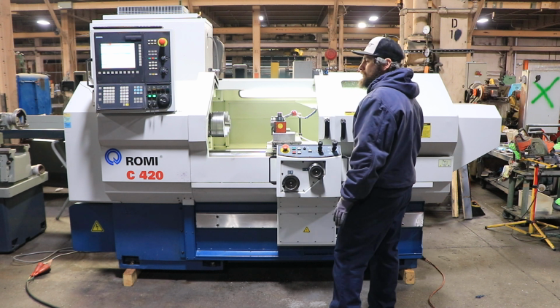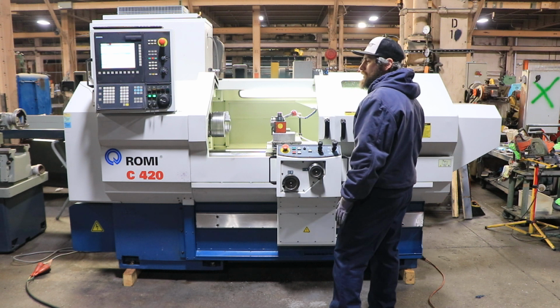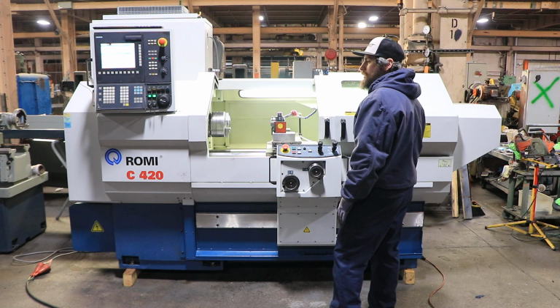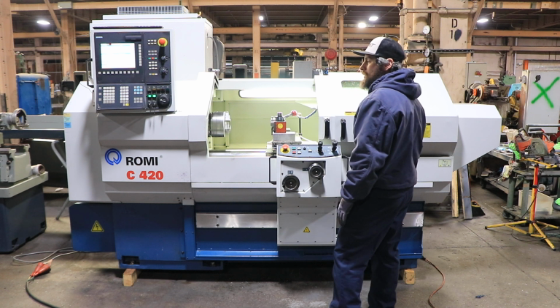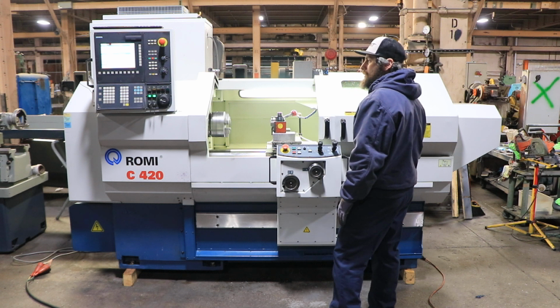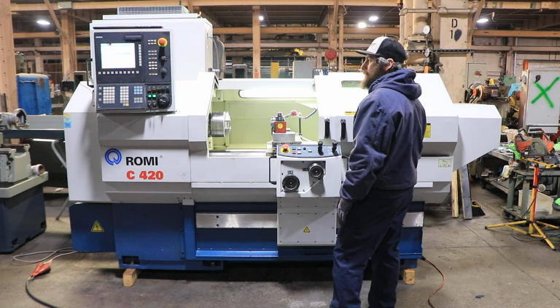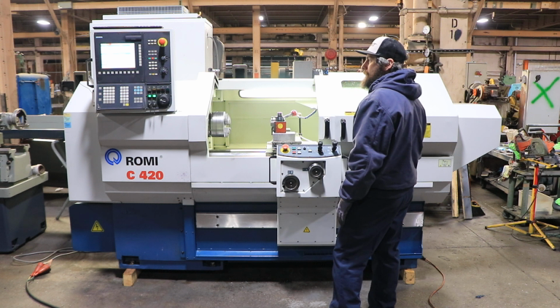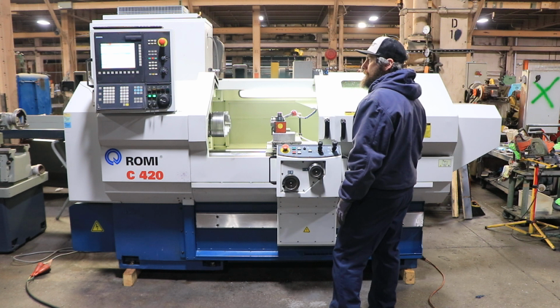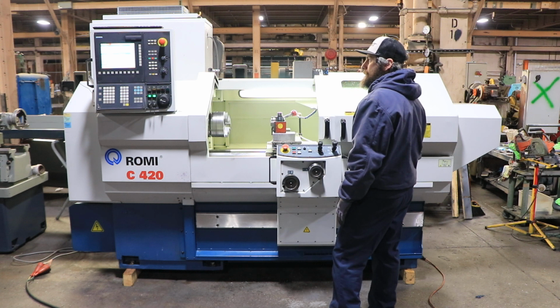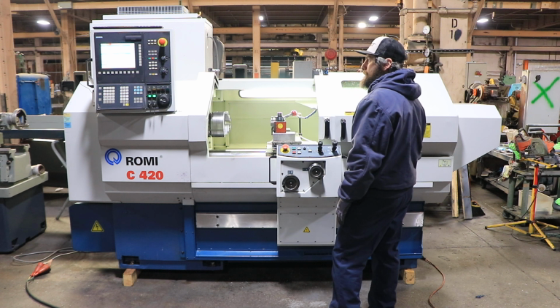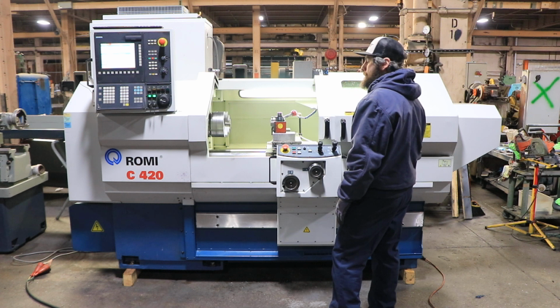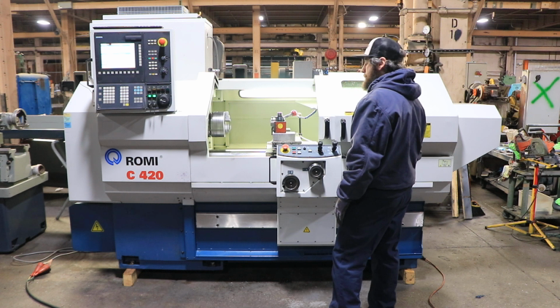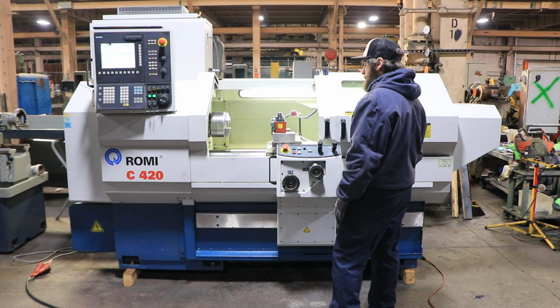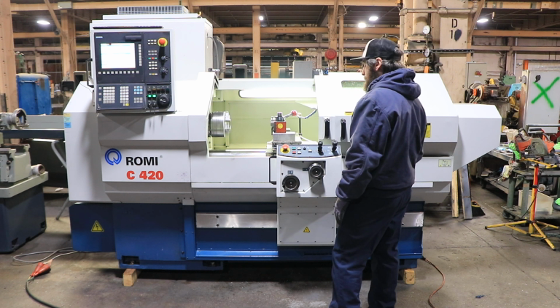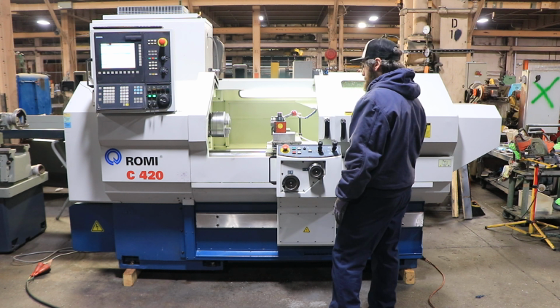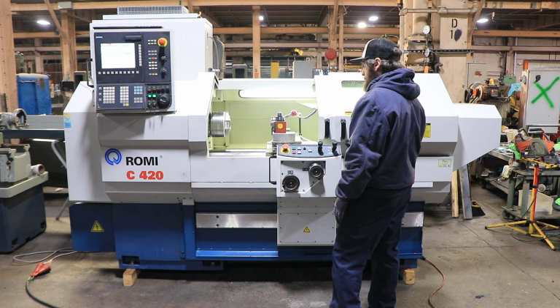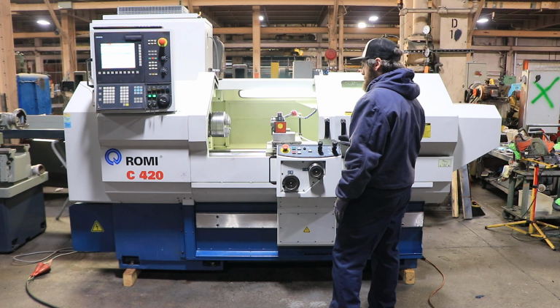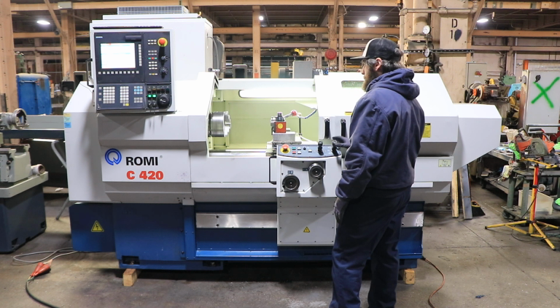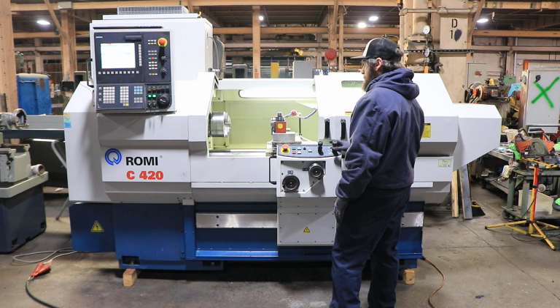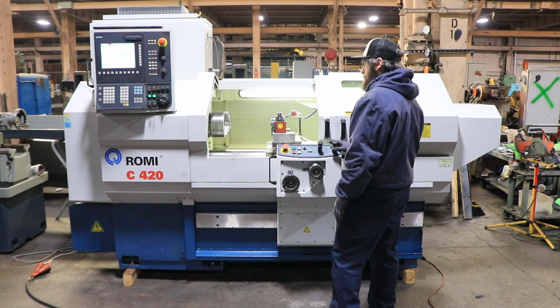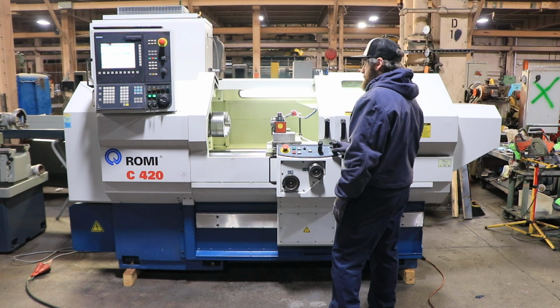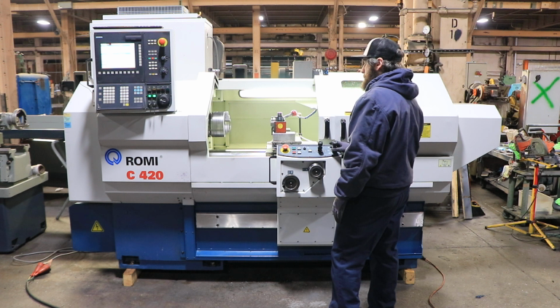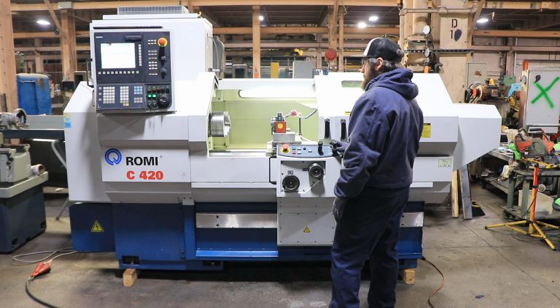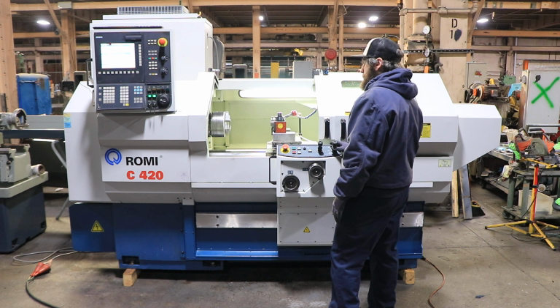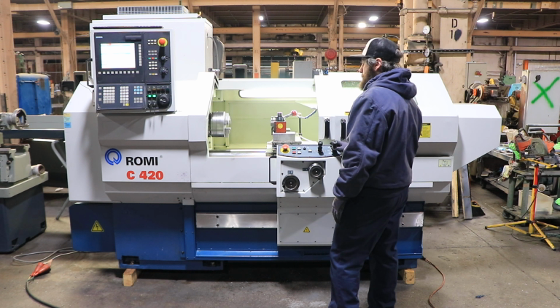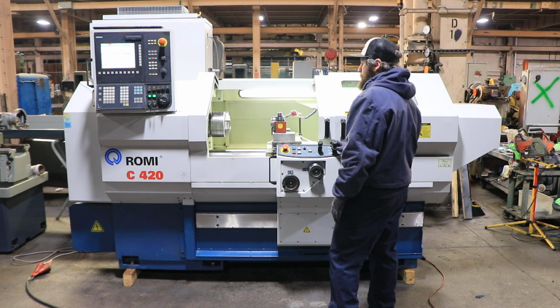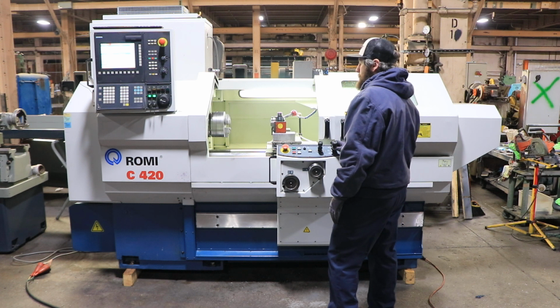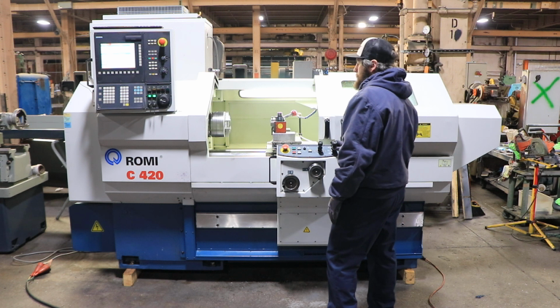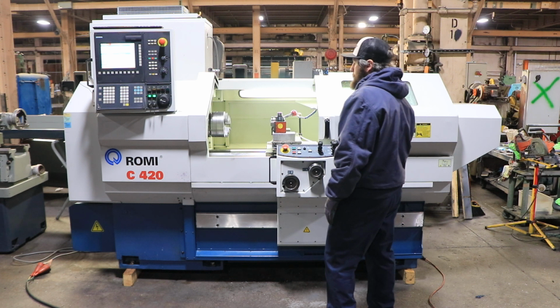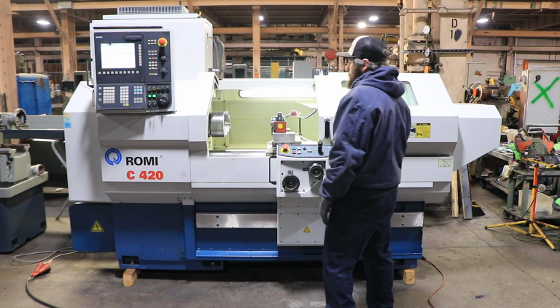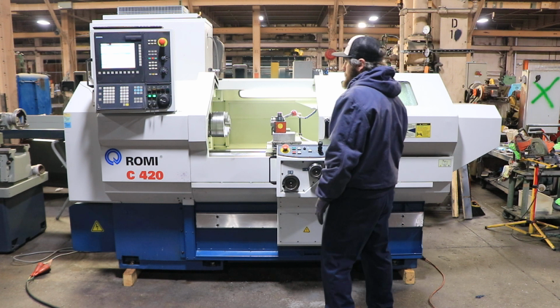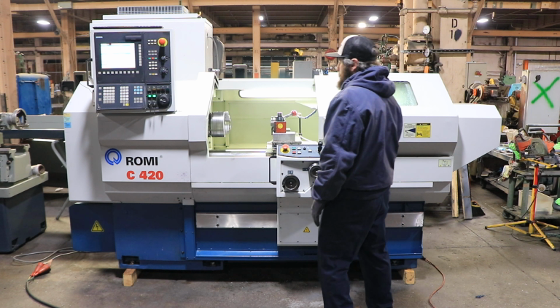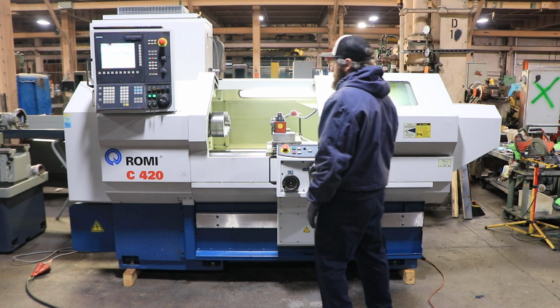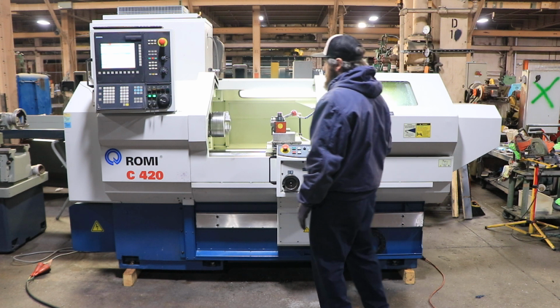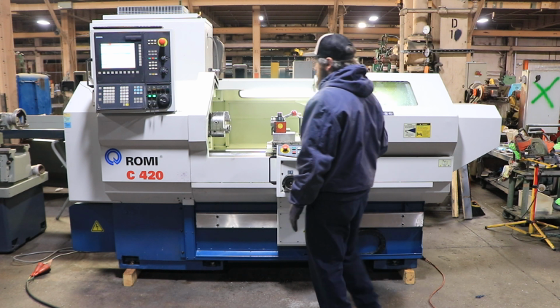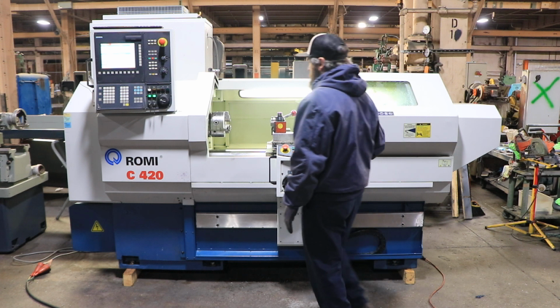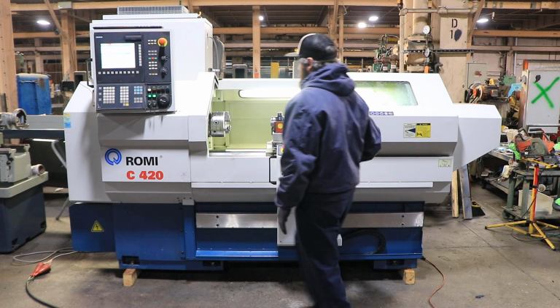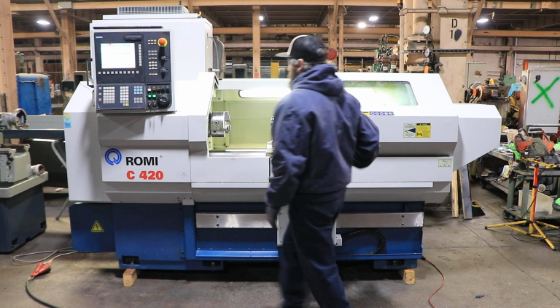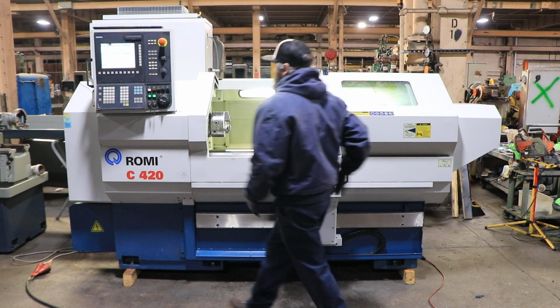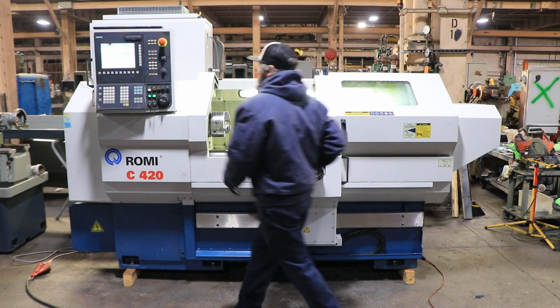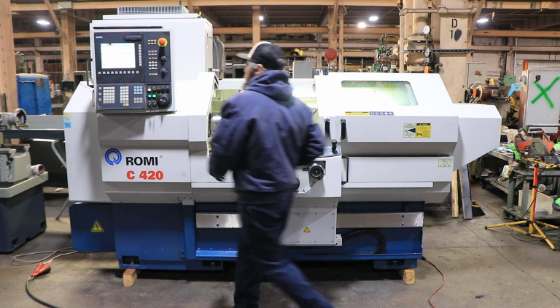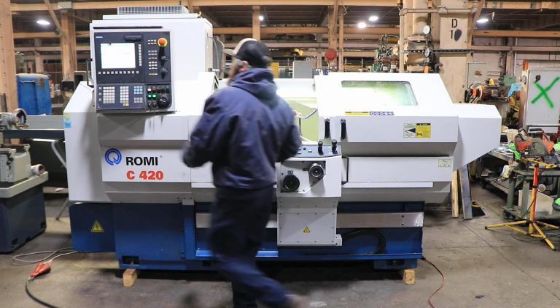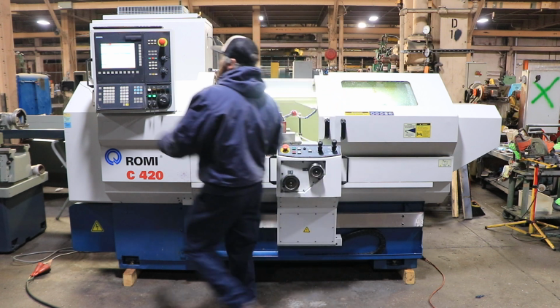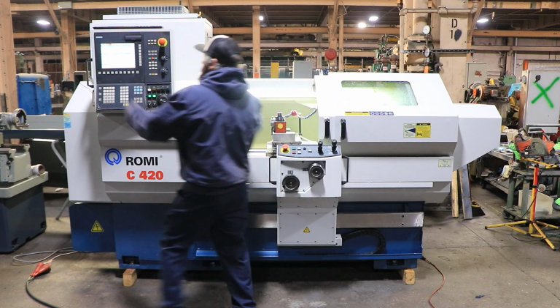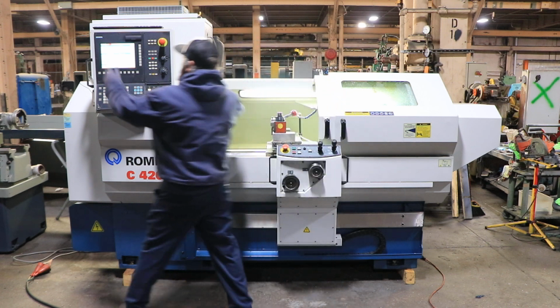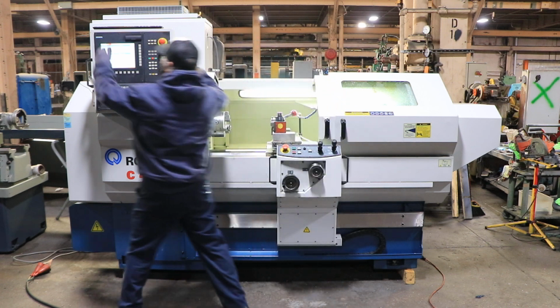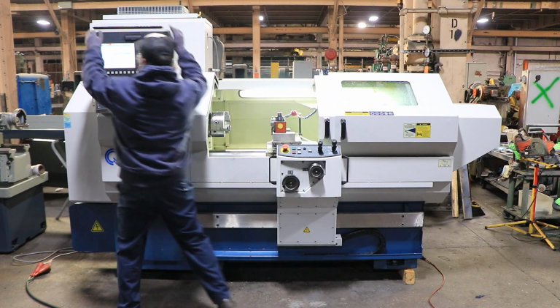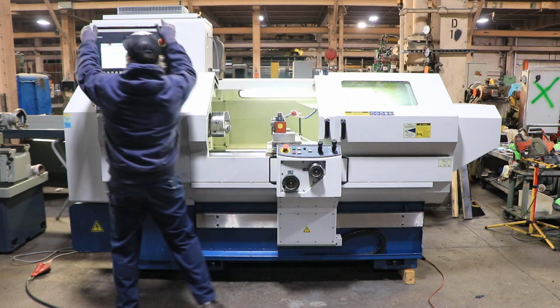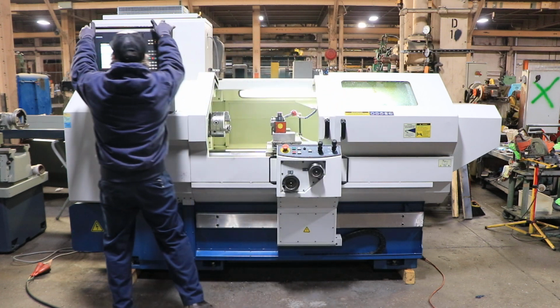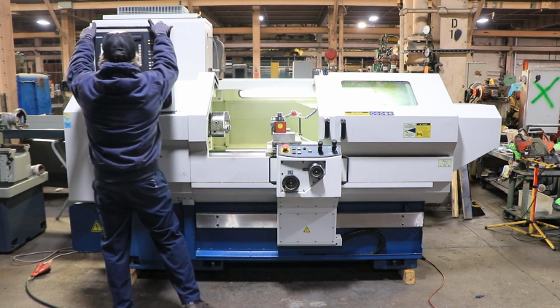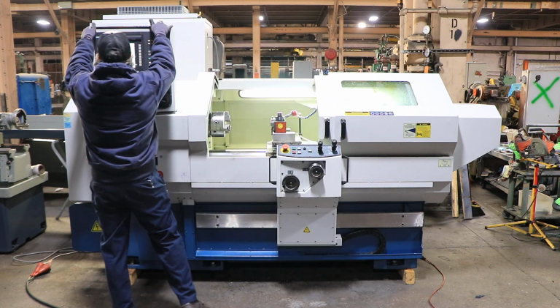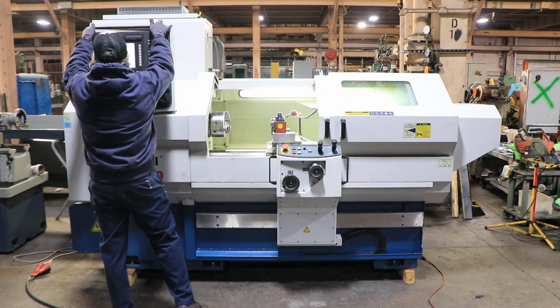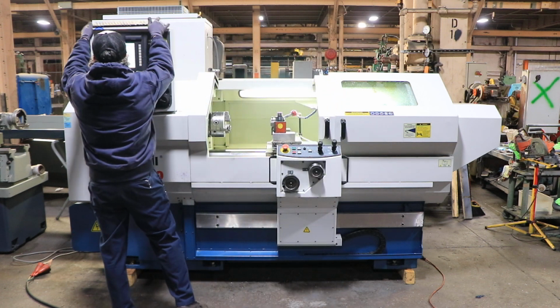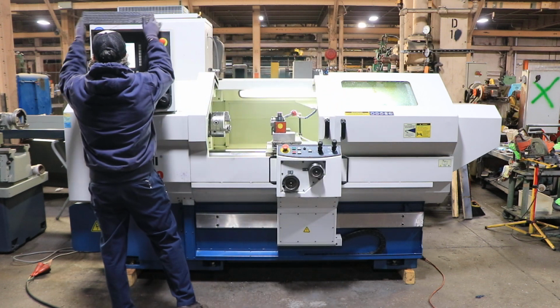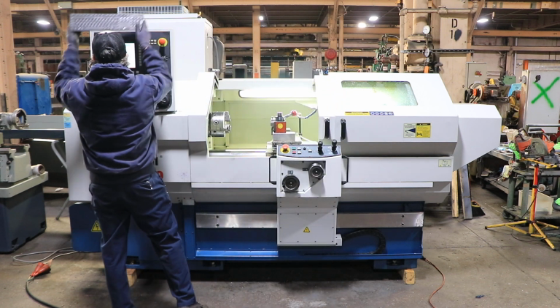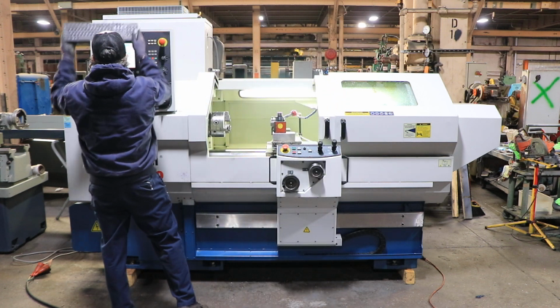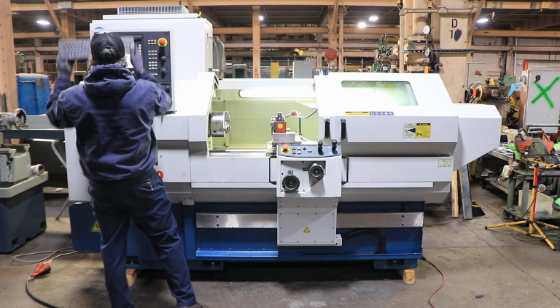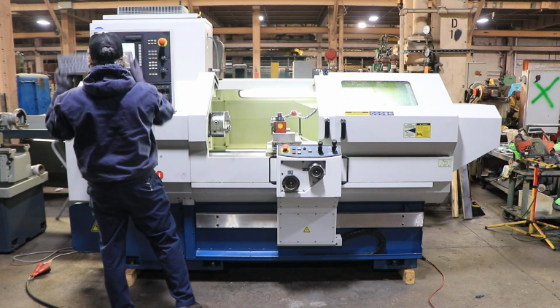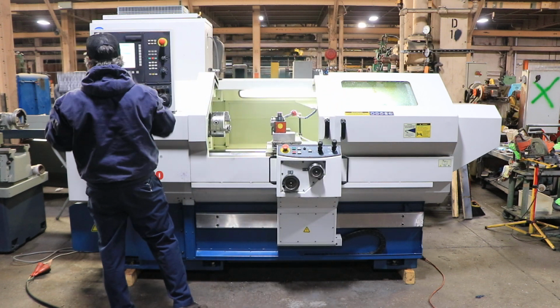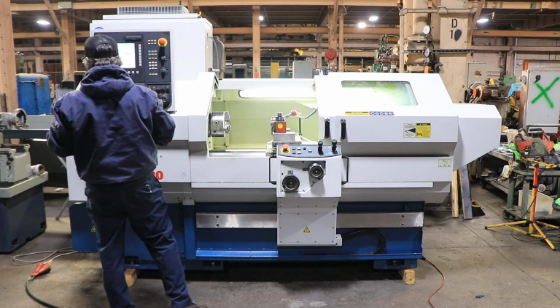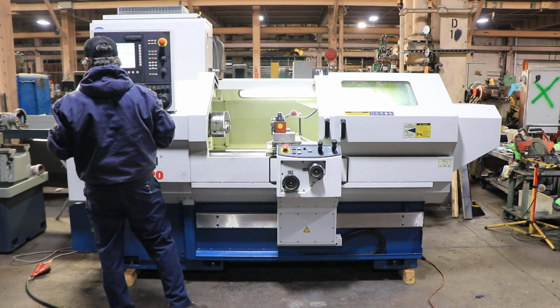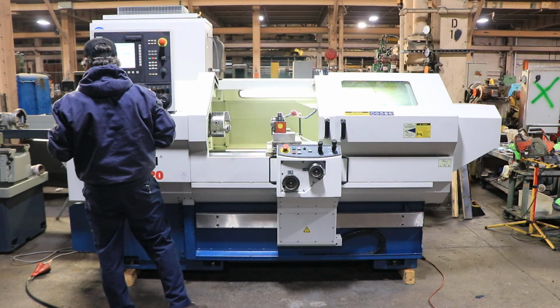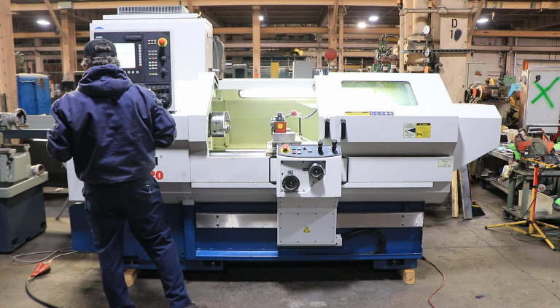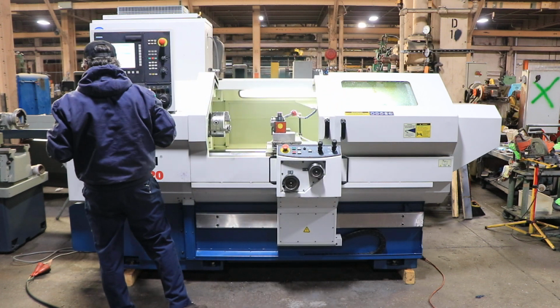We're running right now at 250 RPM. It goes up to 4,000 RPM. The machine has an 8-inch three-jaw set-true chuck.